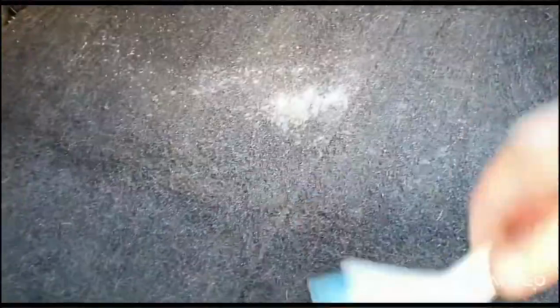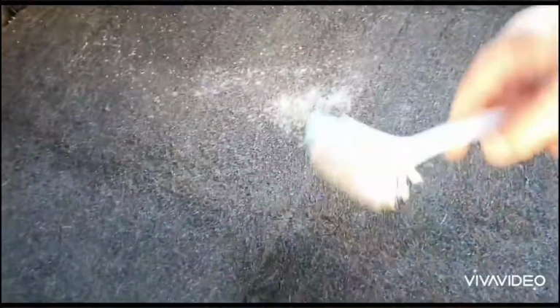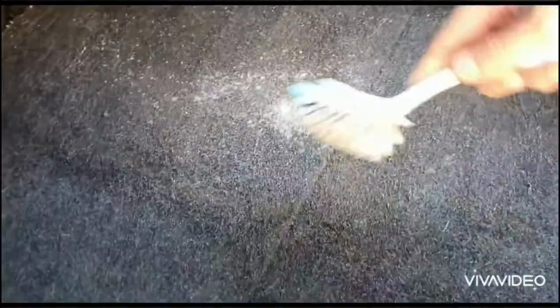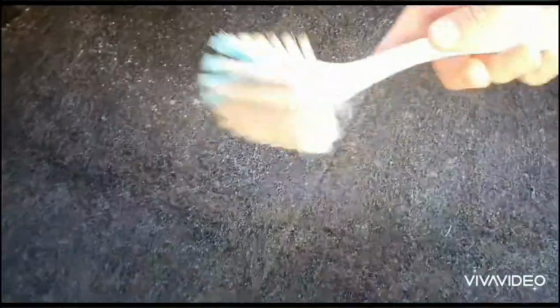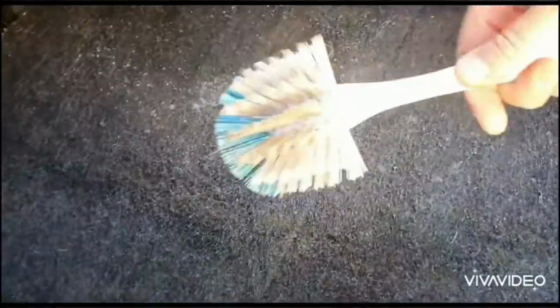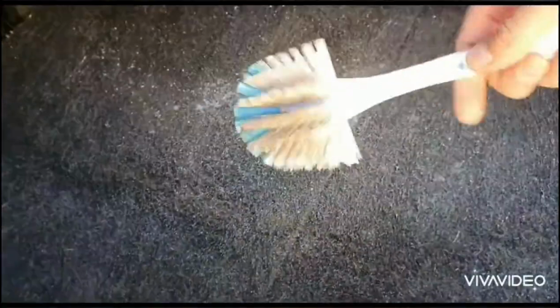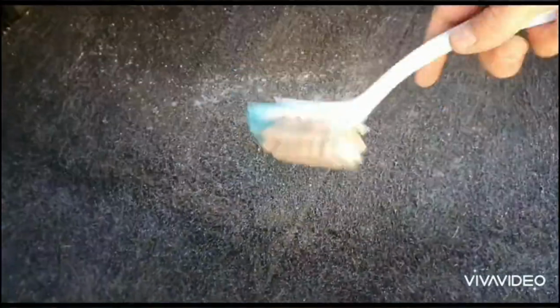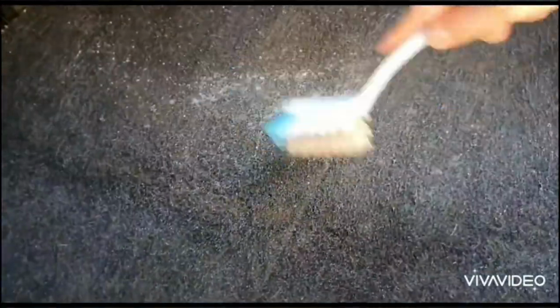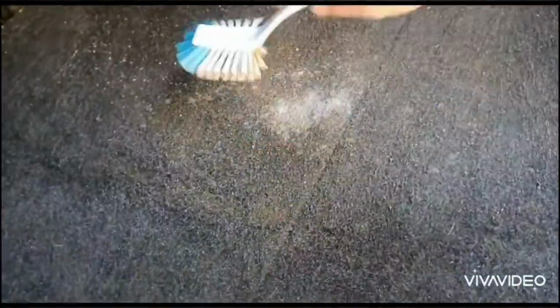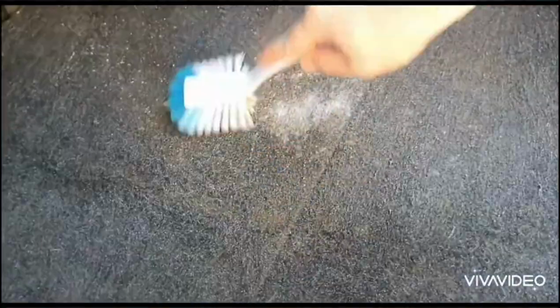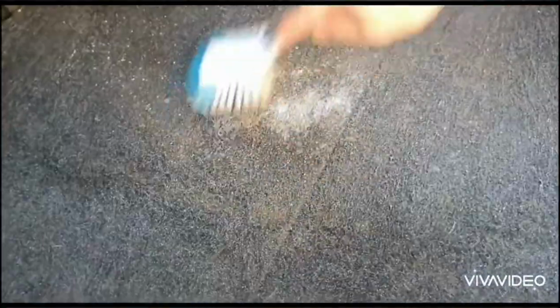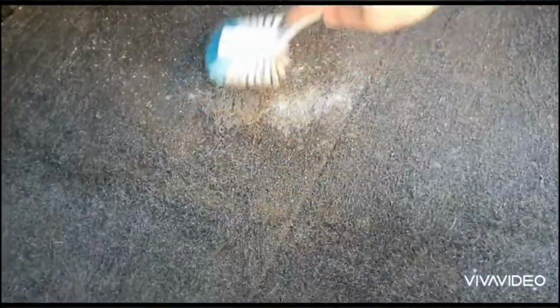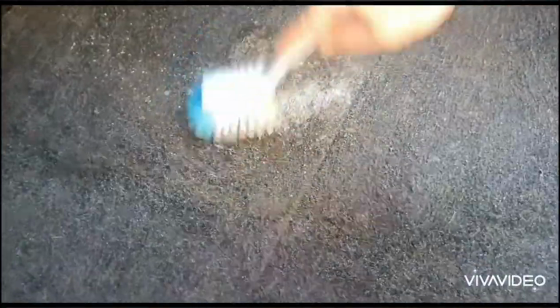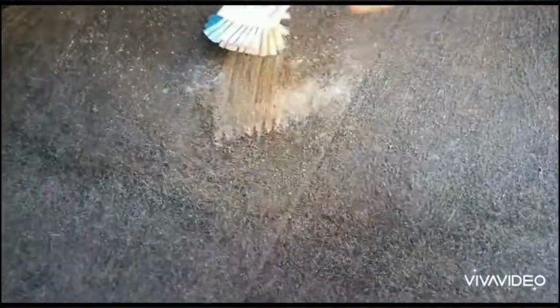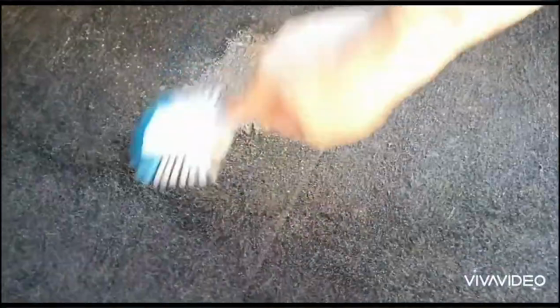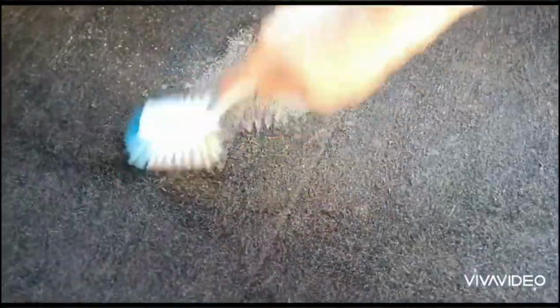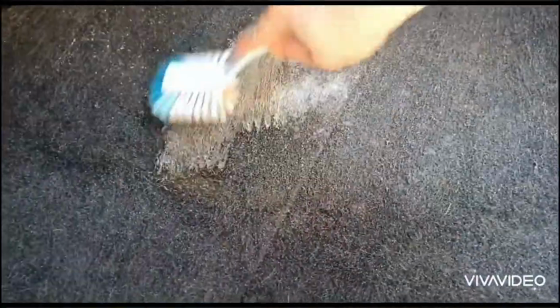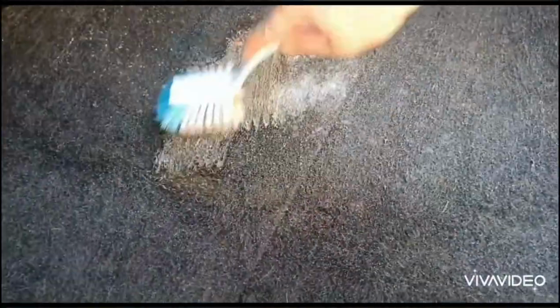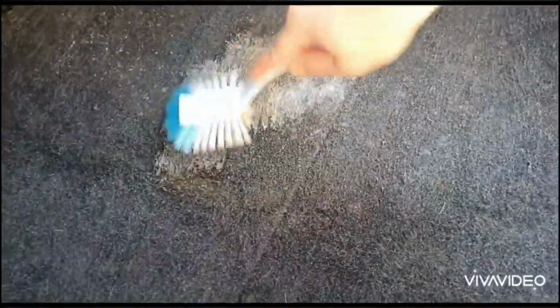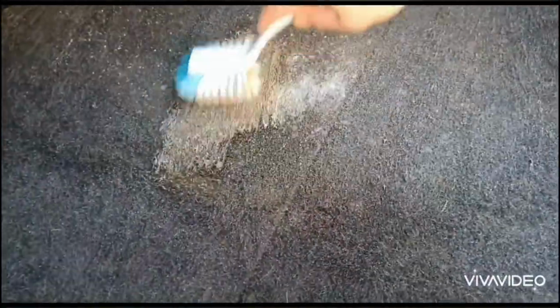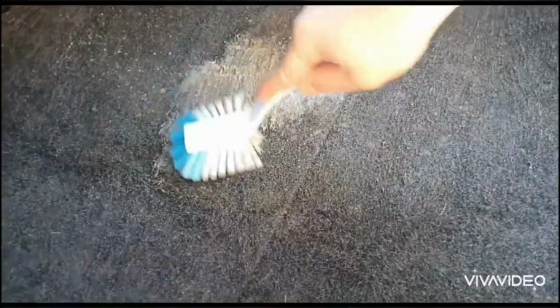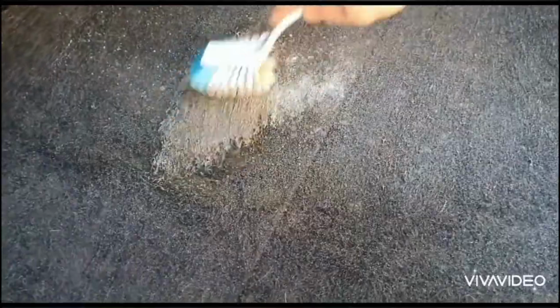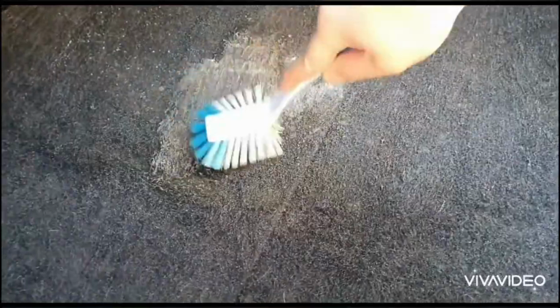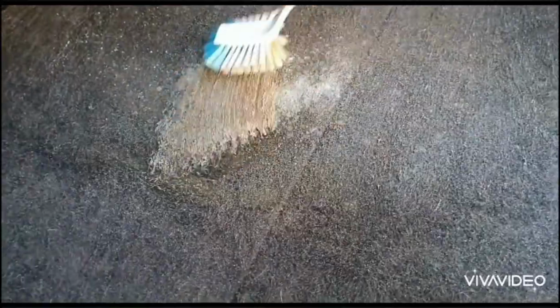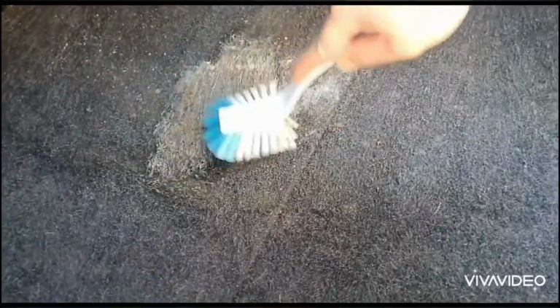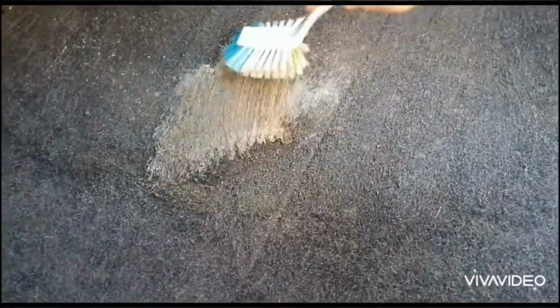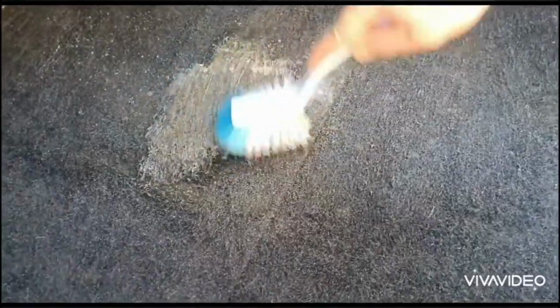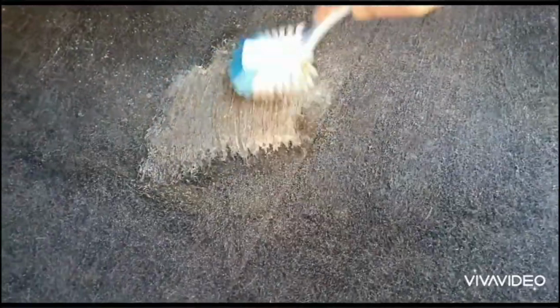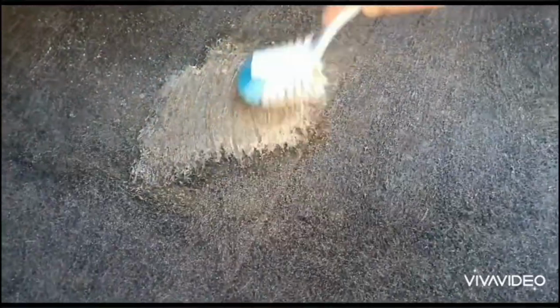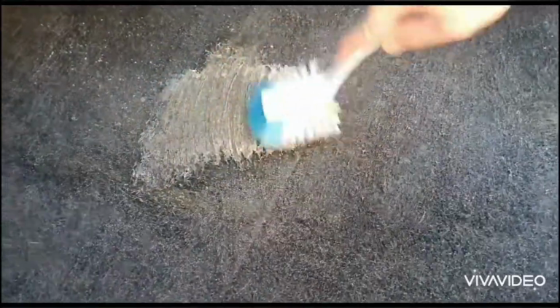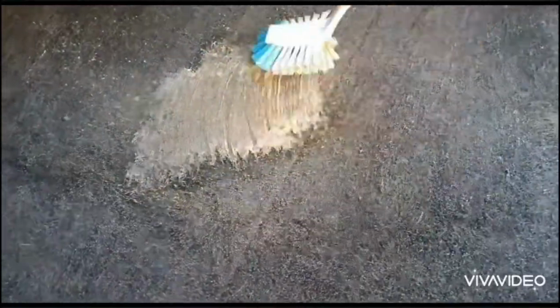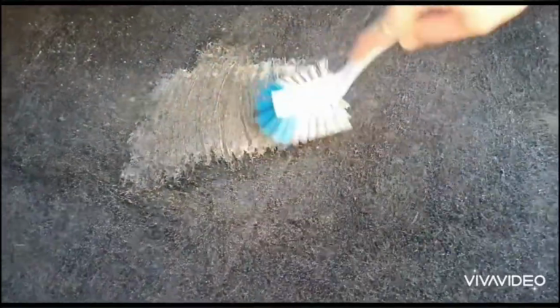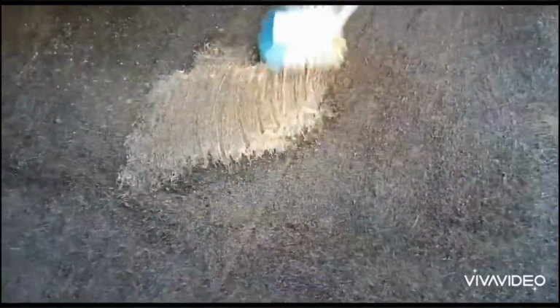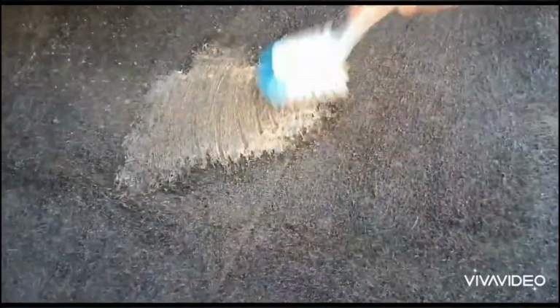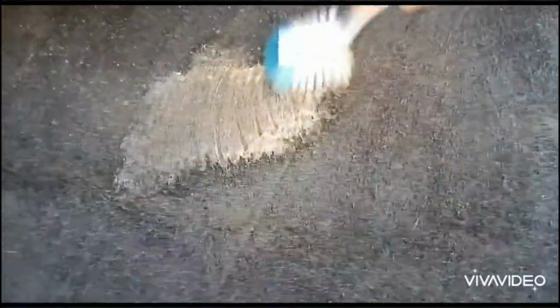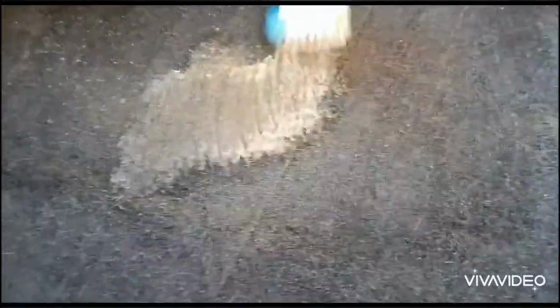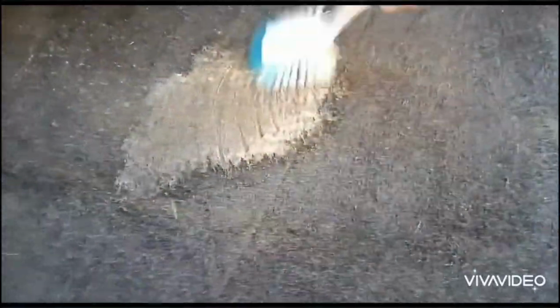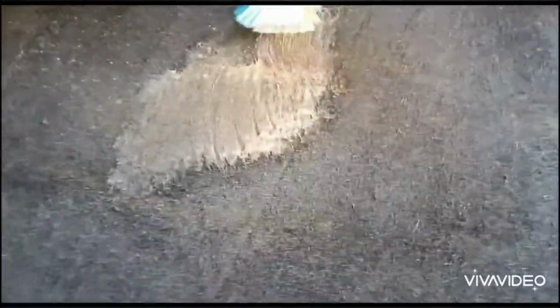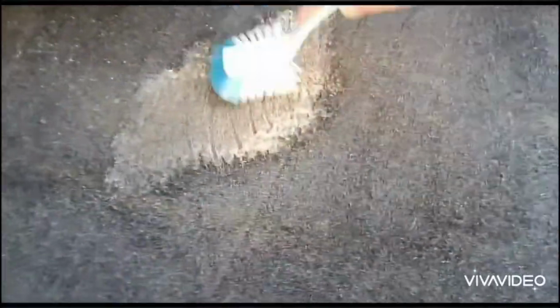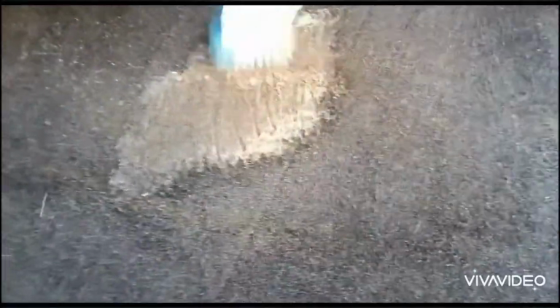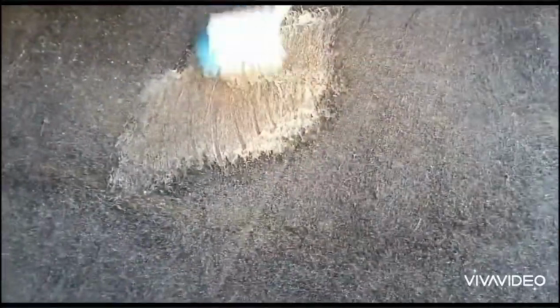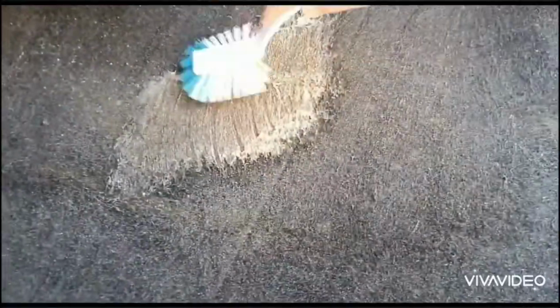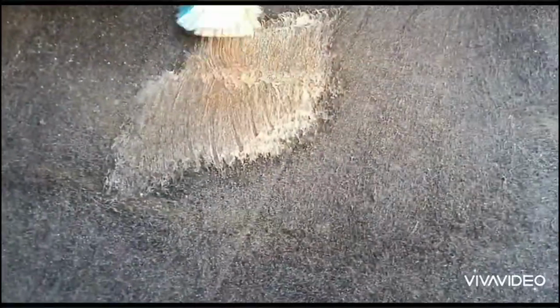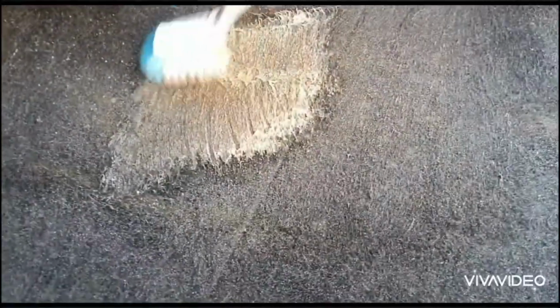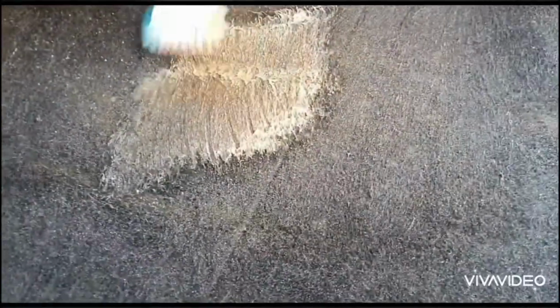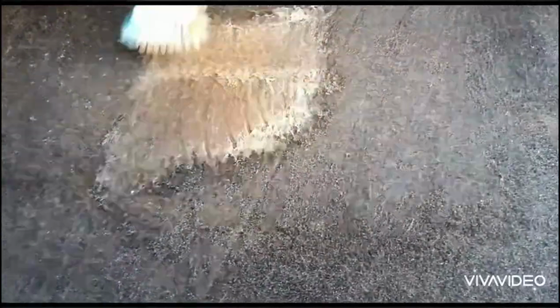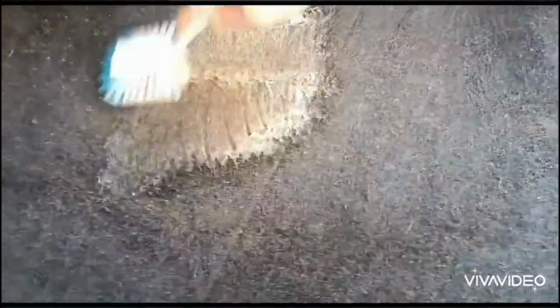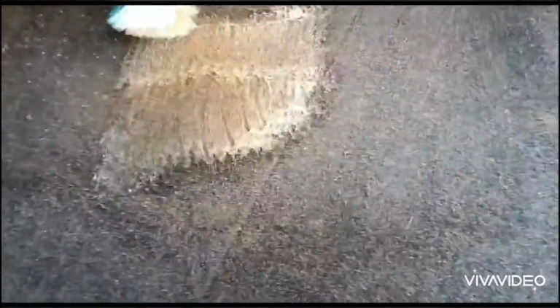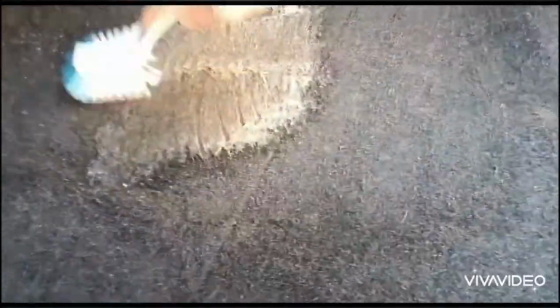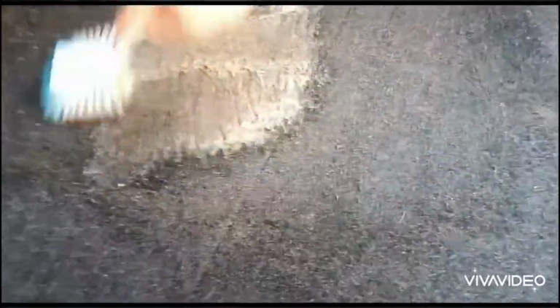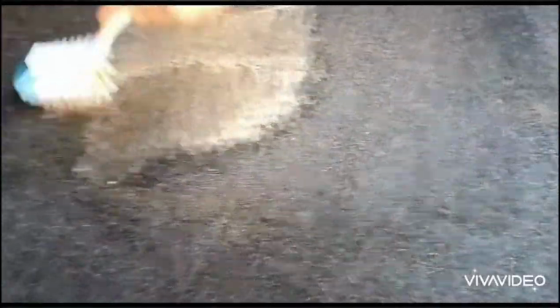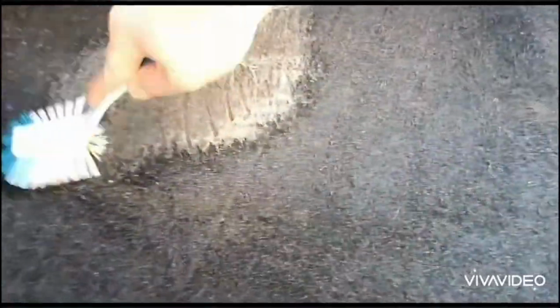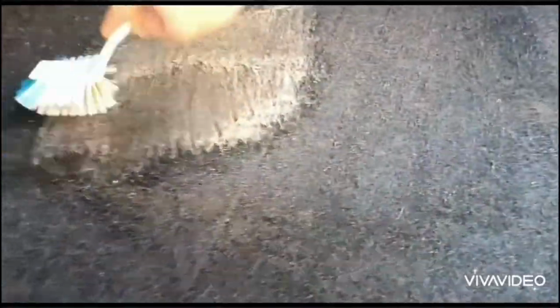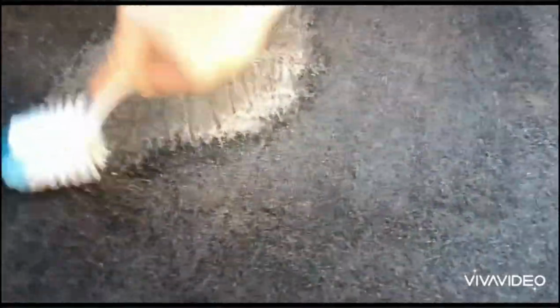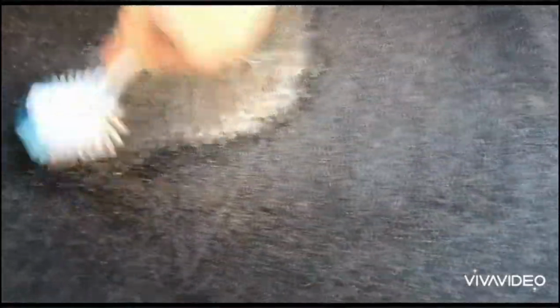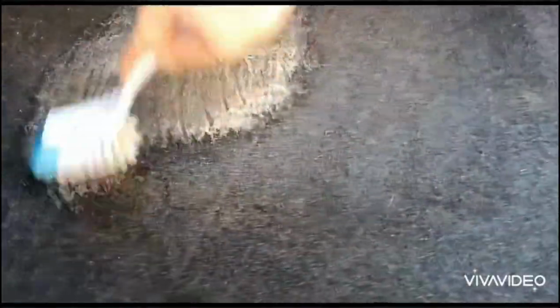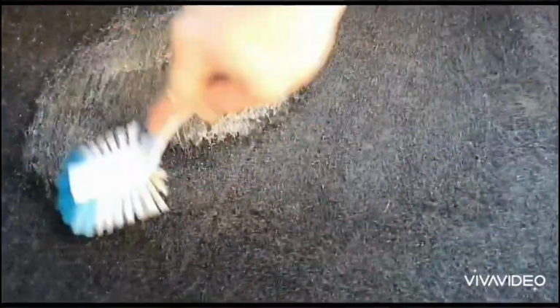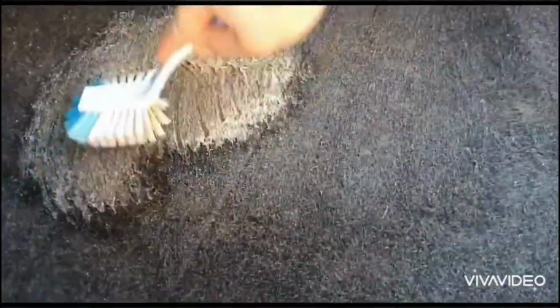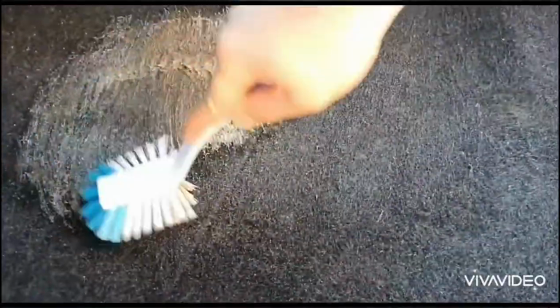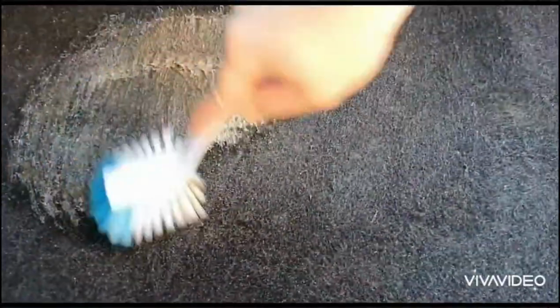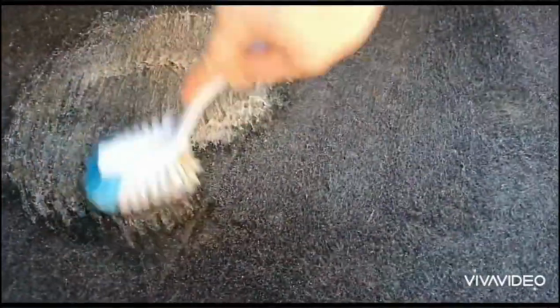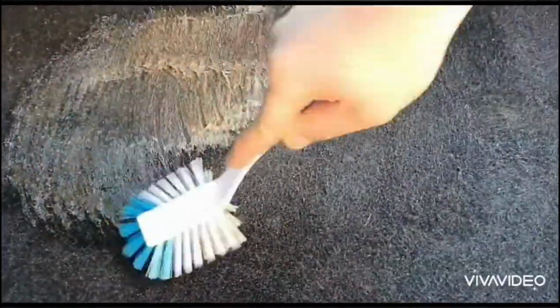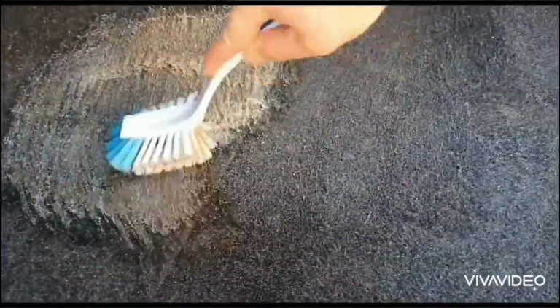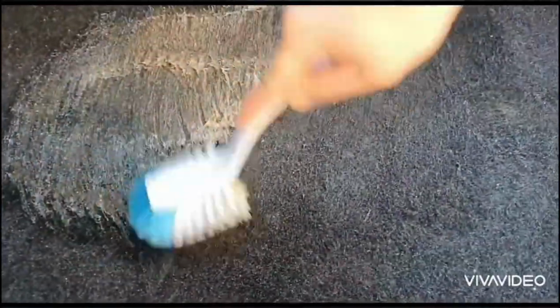Next you want to grab a scrubbing brush and go over the area like this. You're just agitating the dirt, bringing it all to the surface.